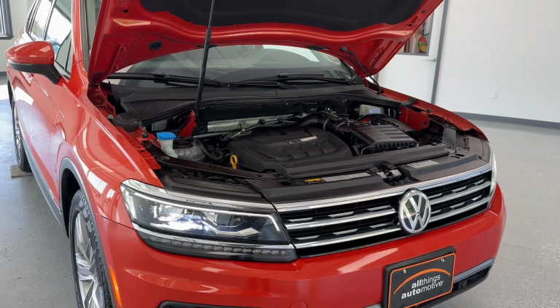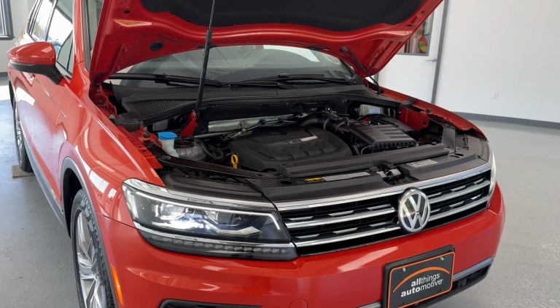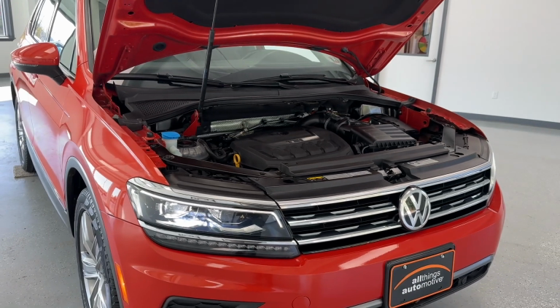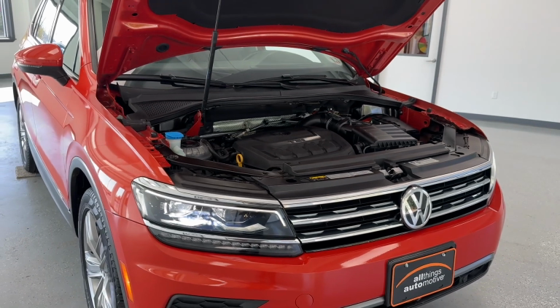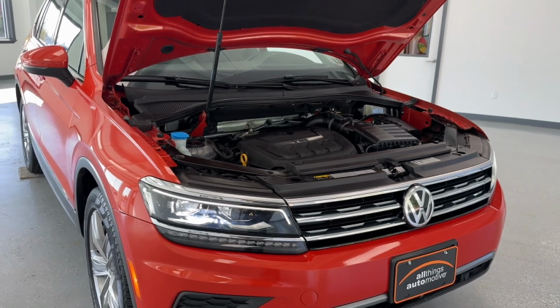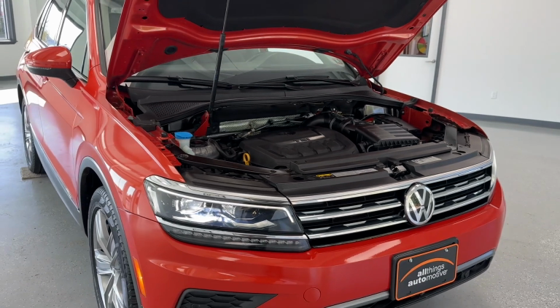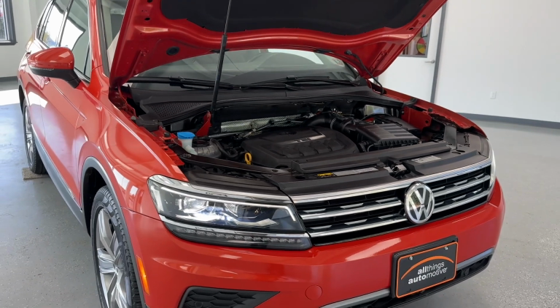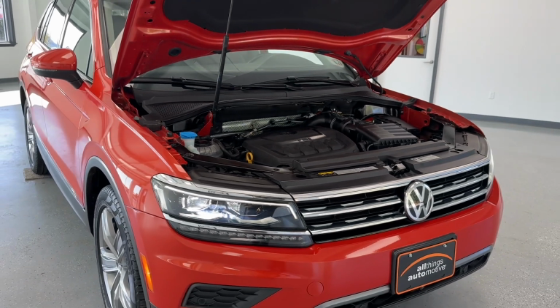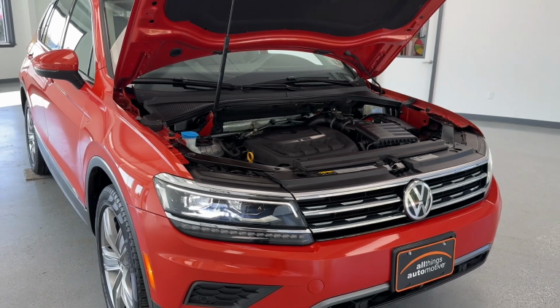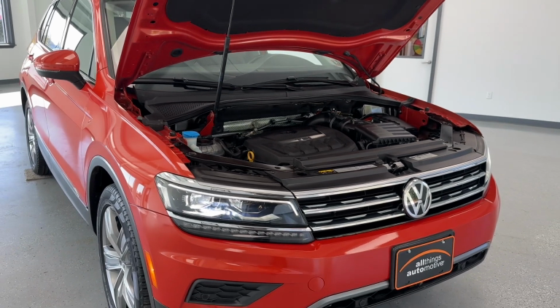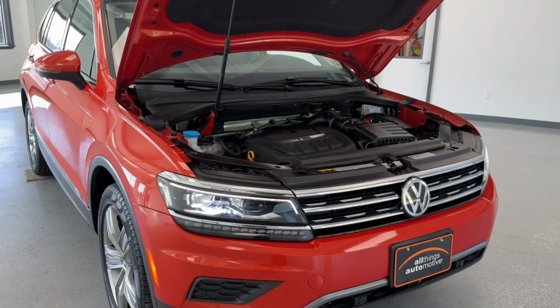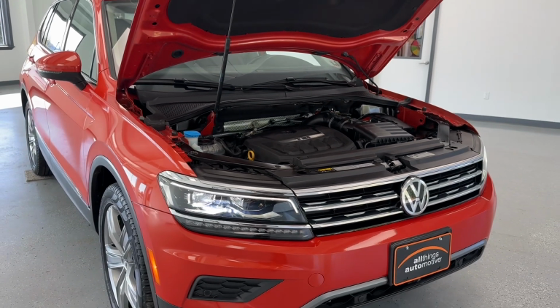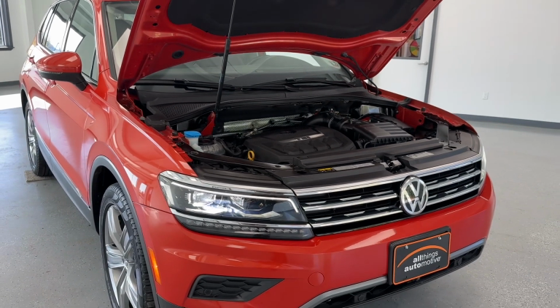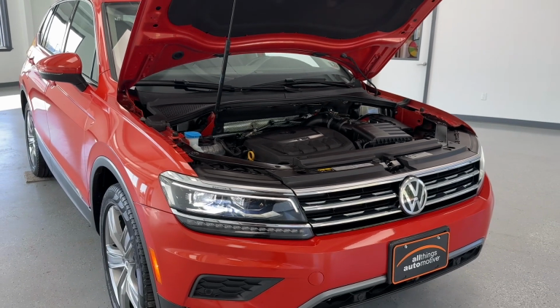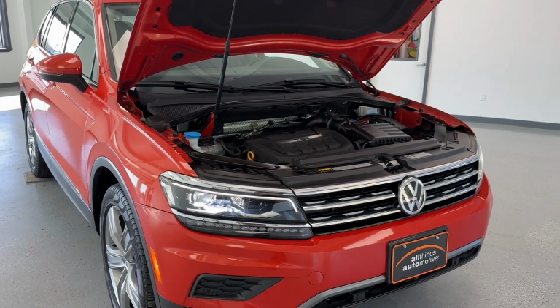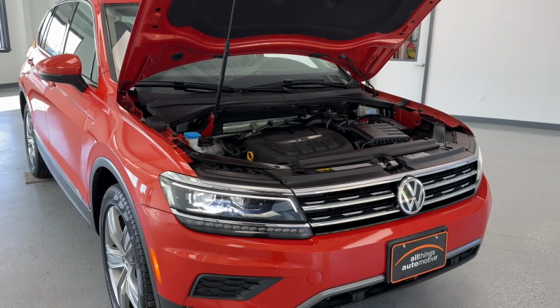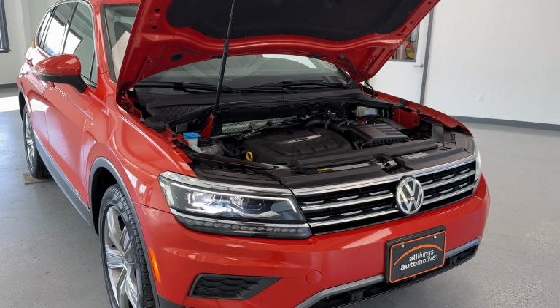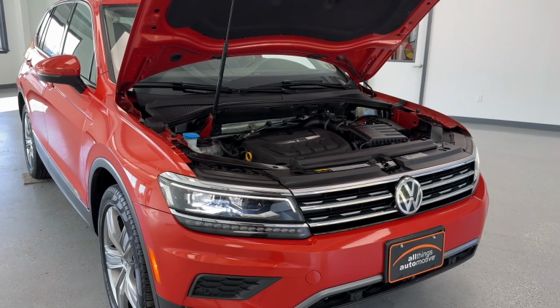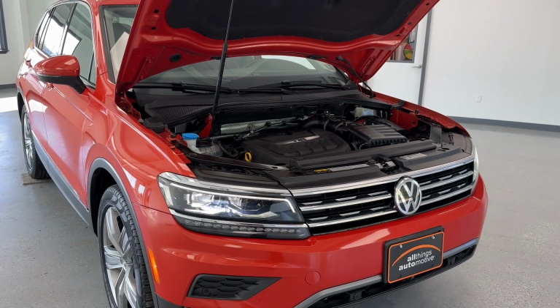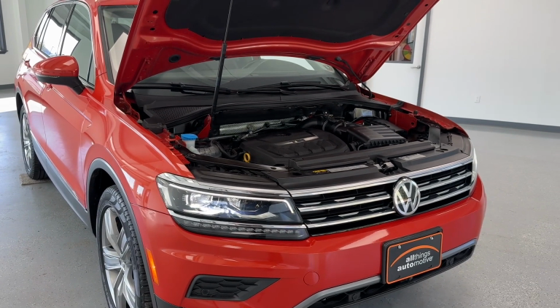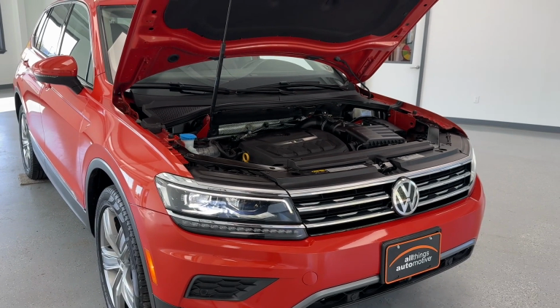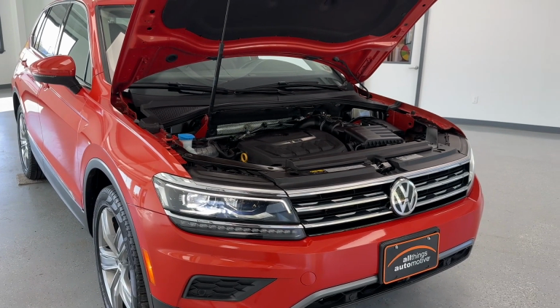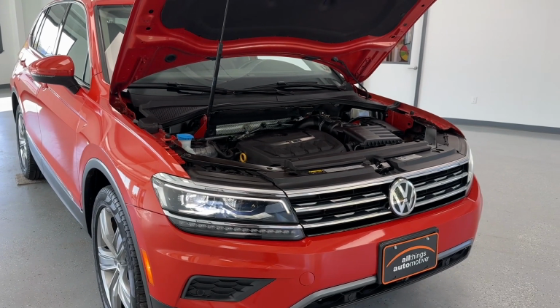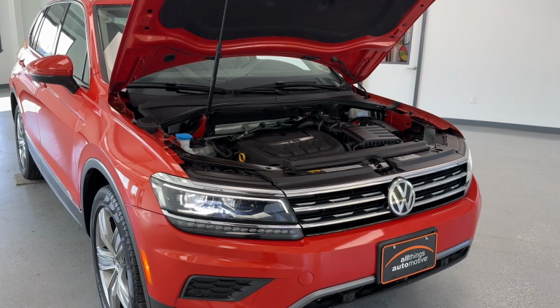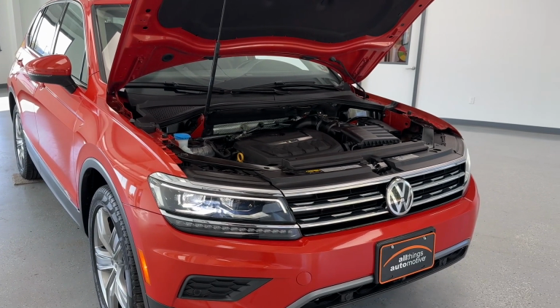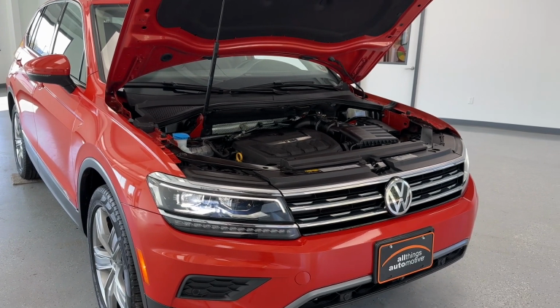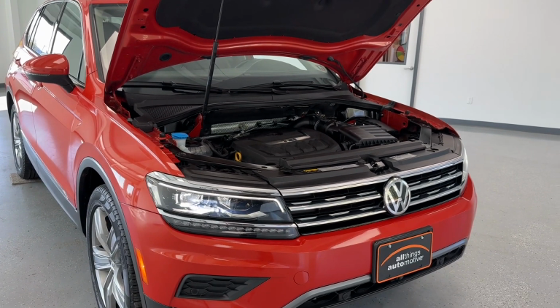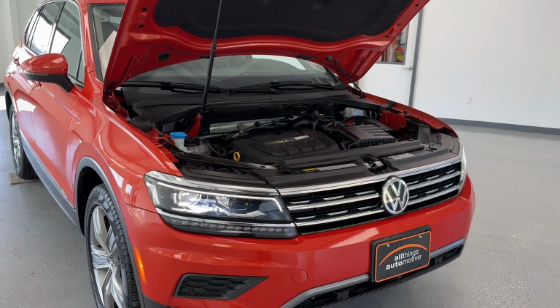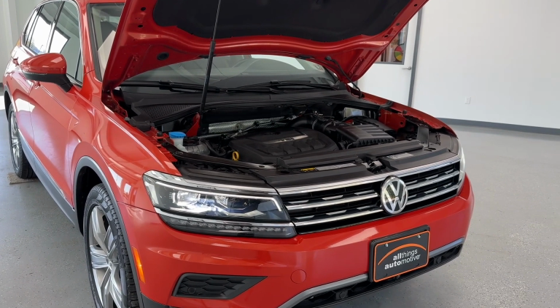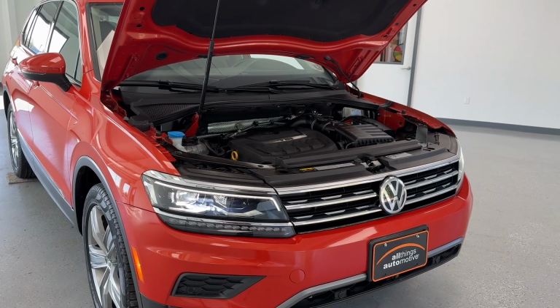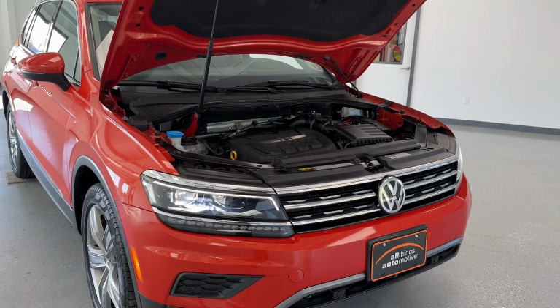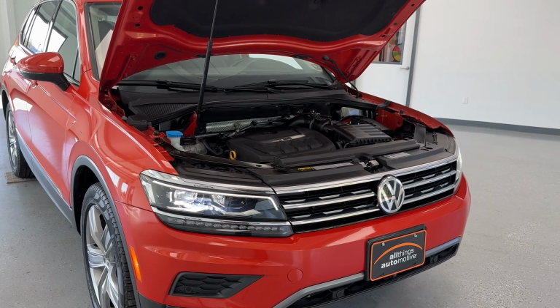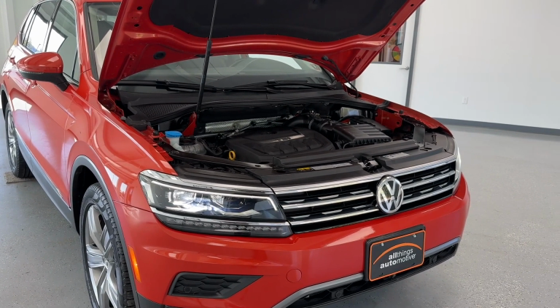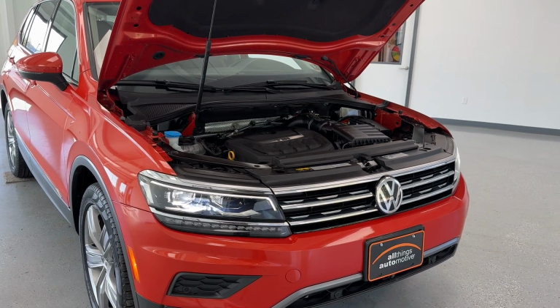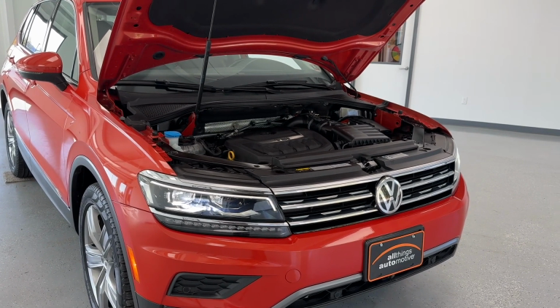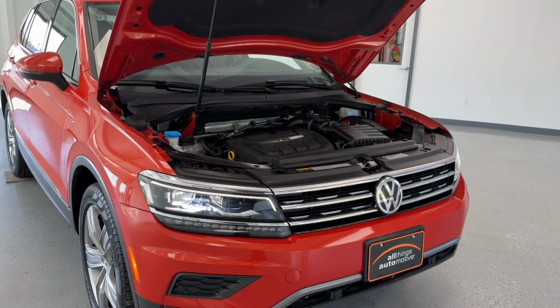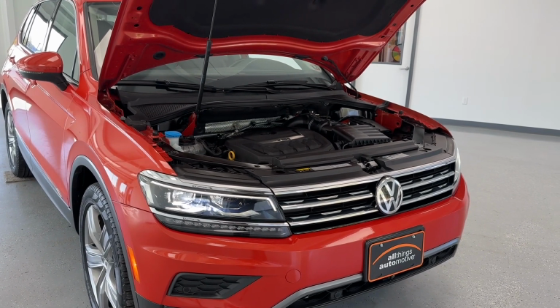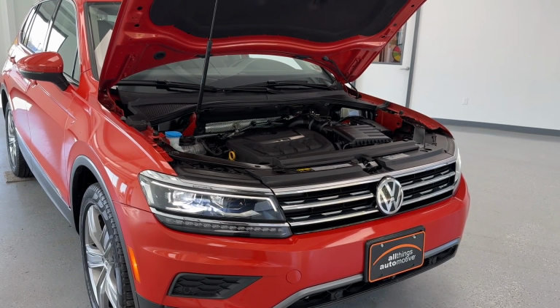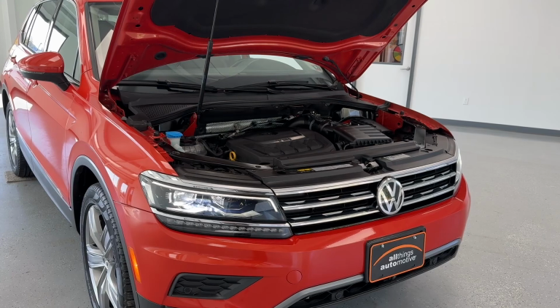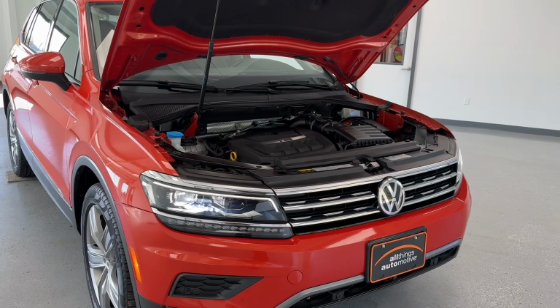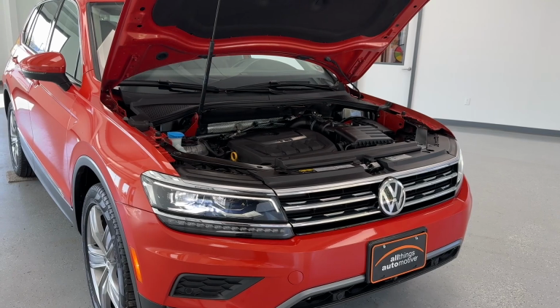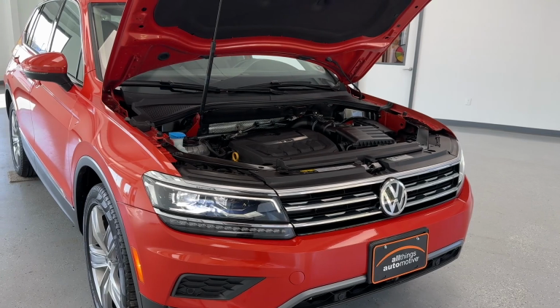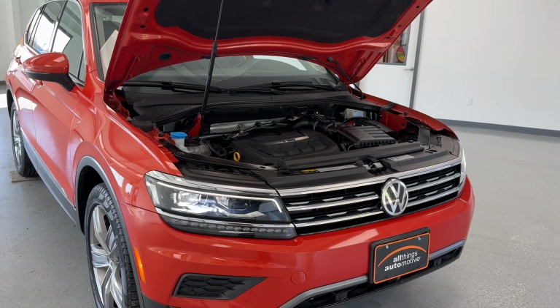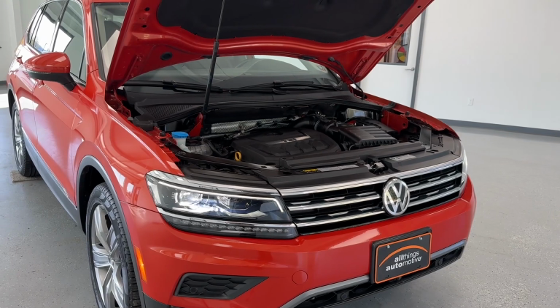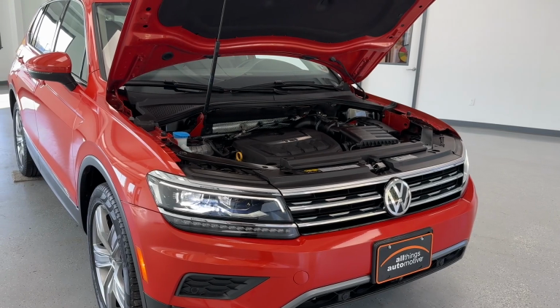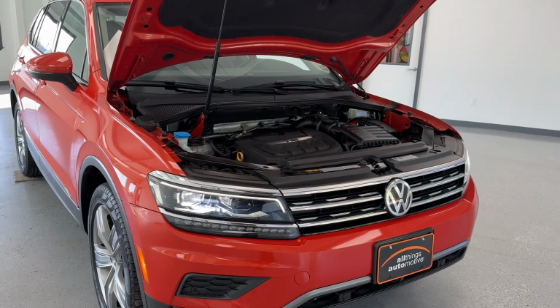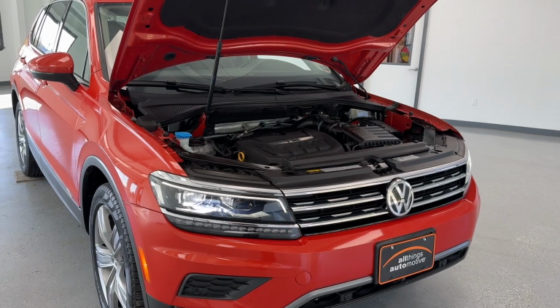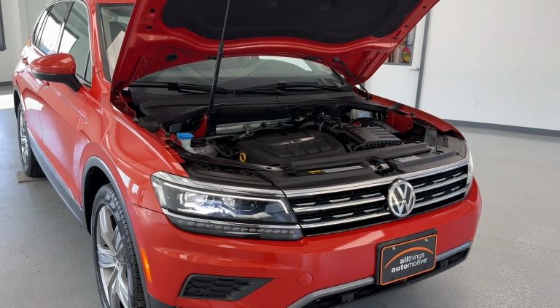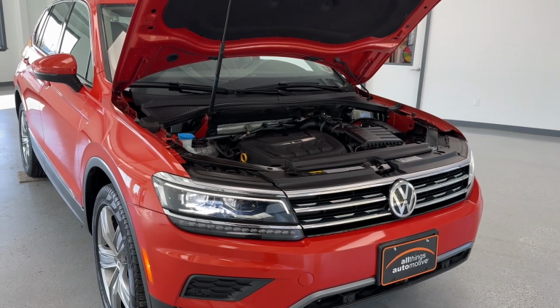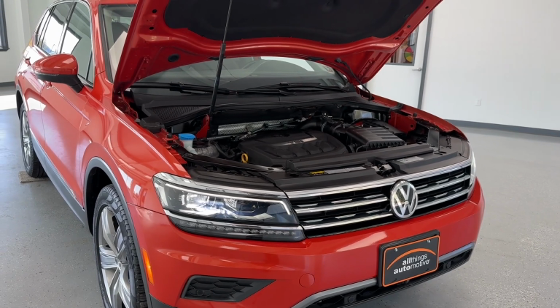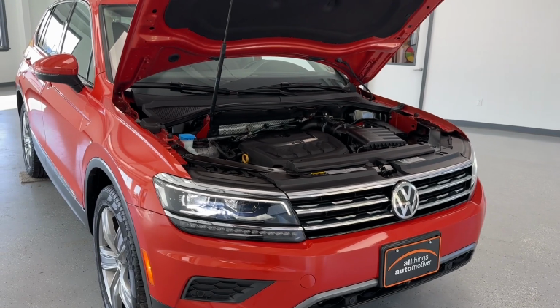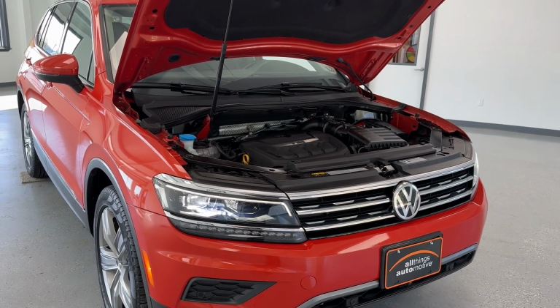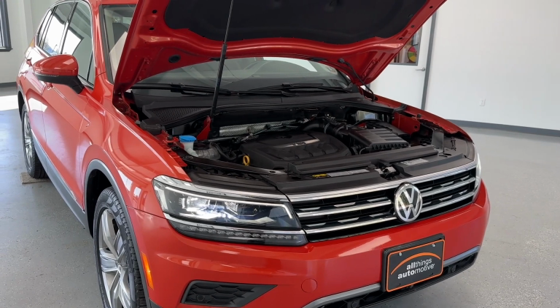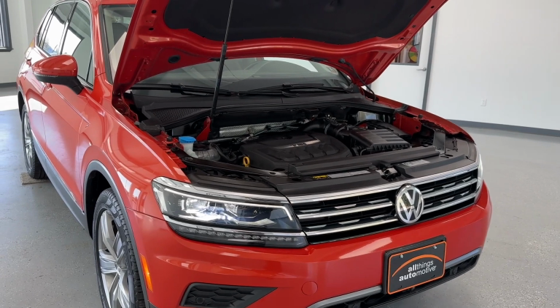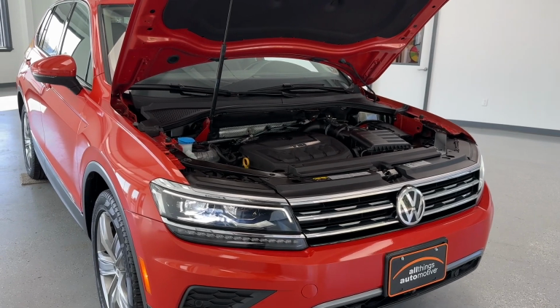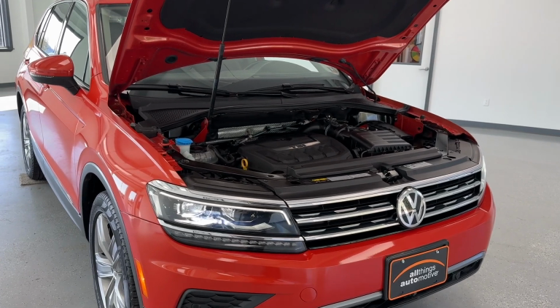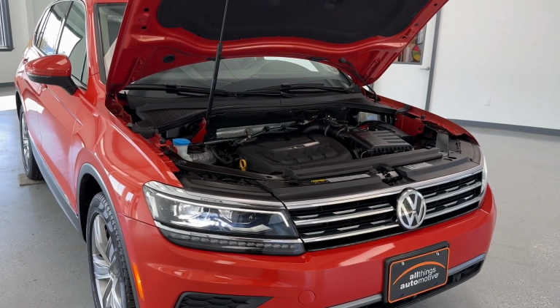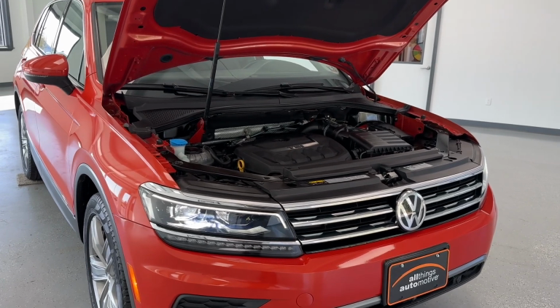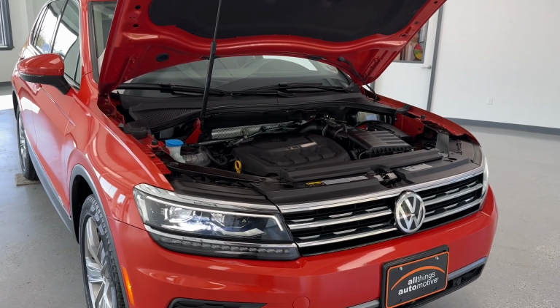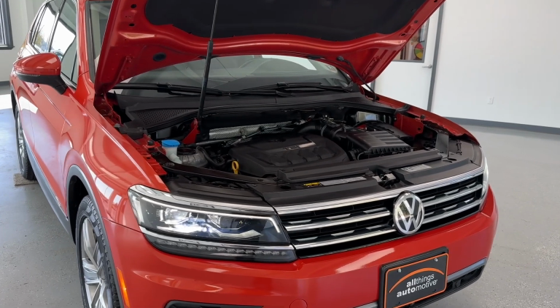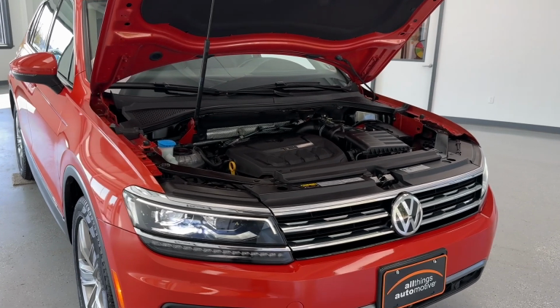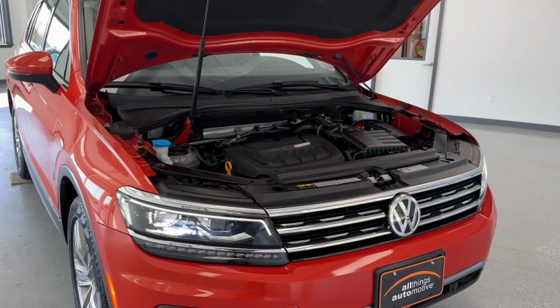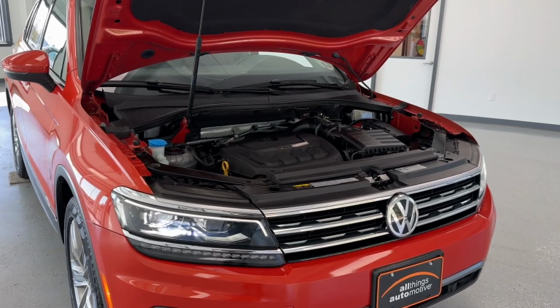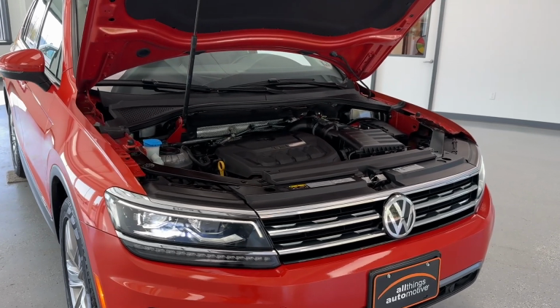Along with that multi-point inspection, every vehicle does receive a fresh oil change, new cabin air filter, and a fresh PA state inspection.